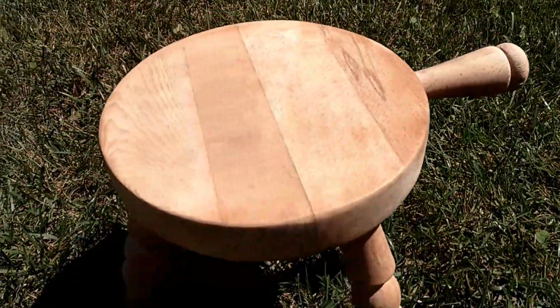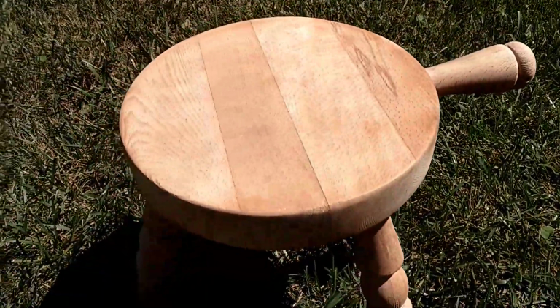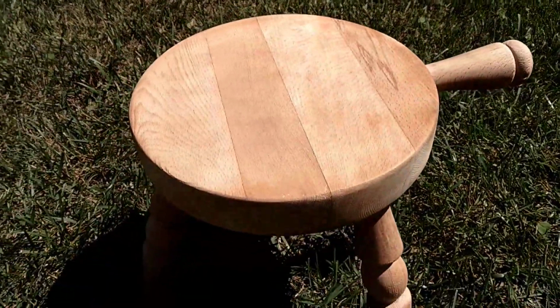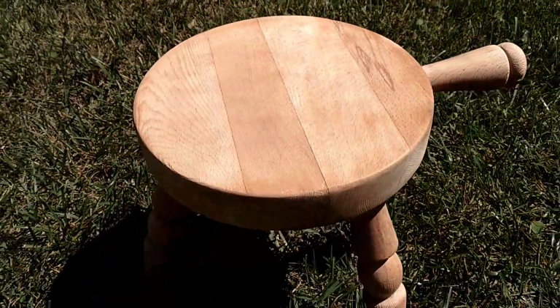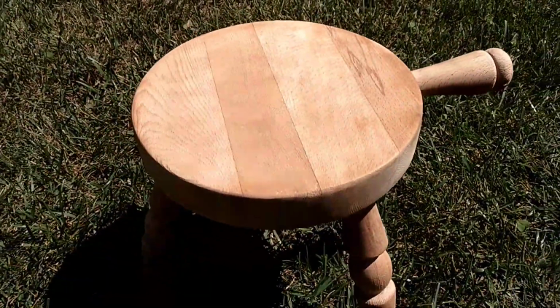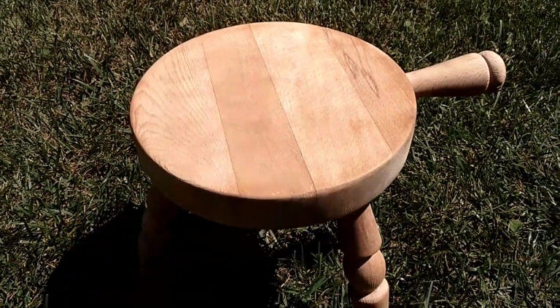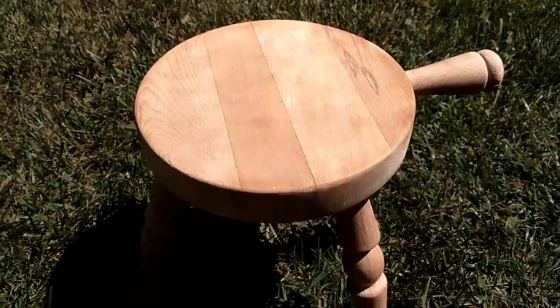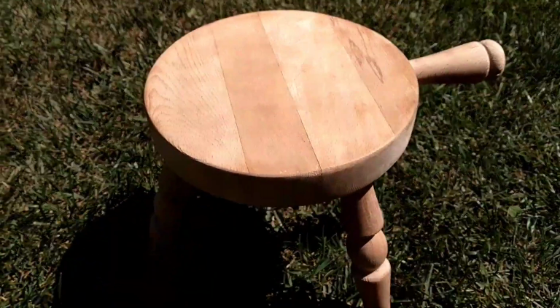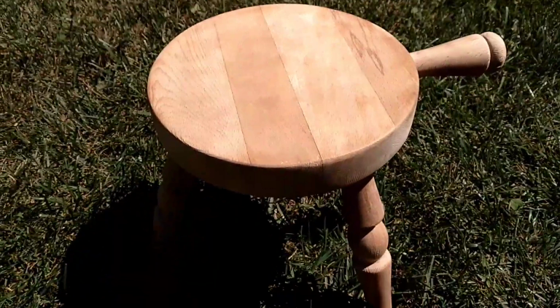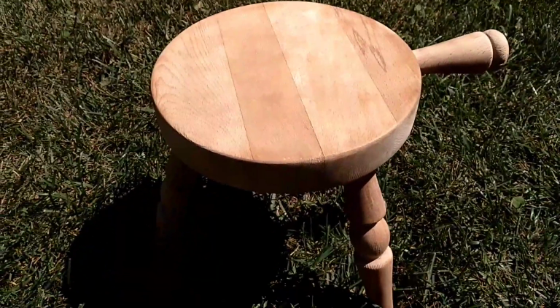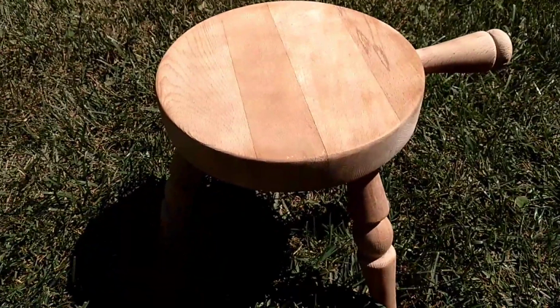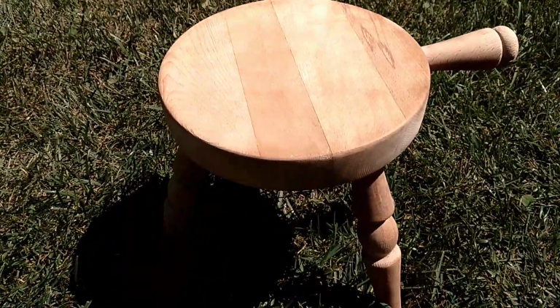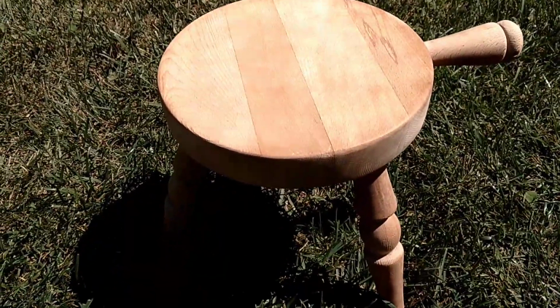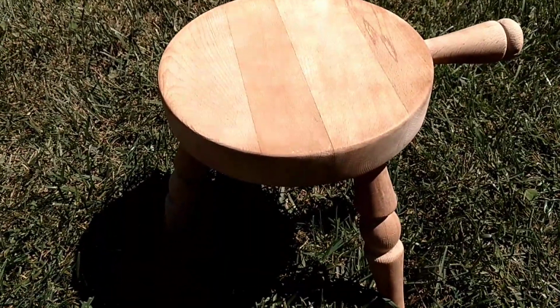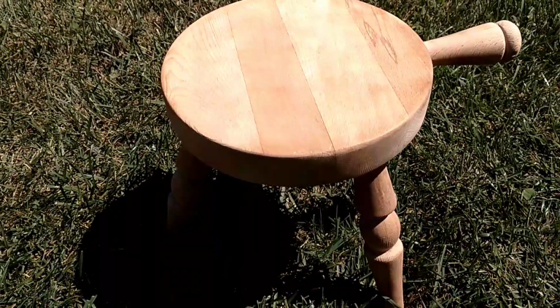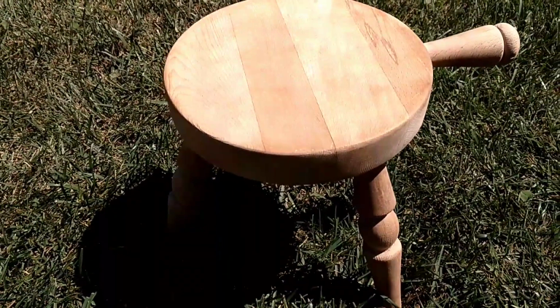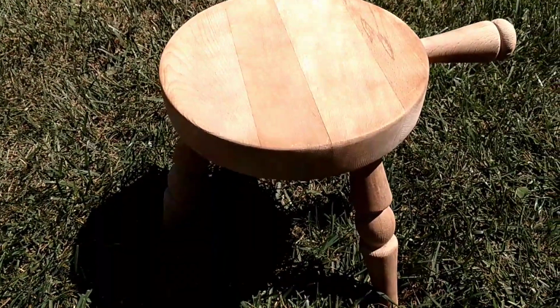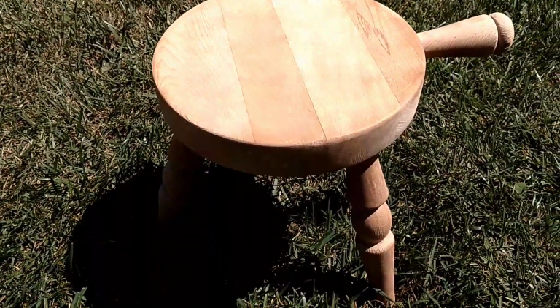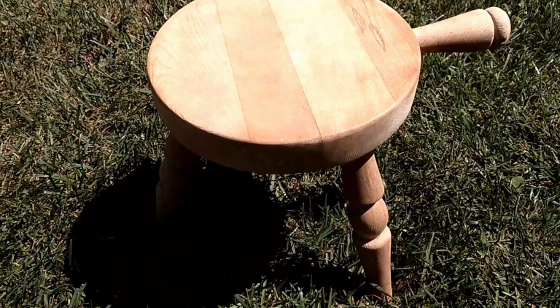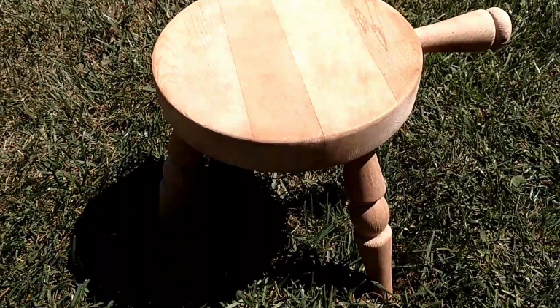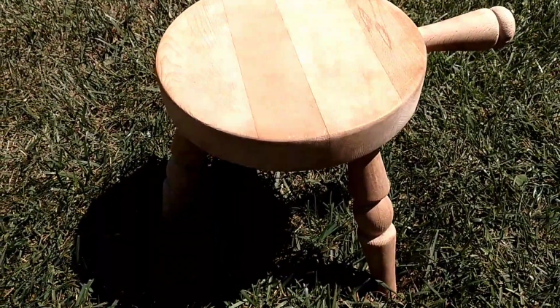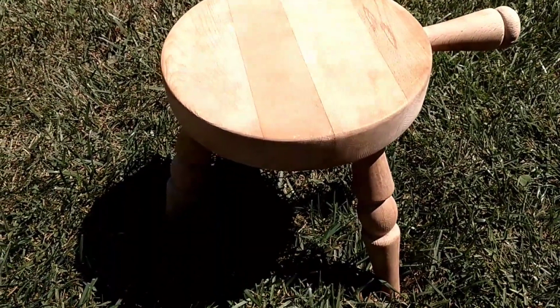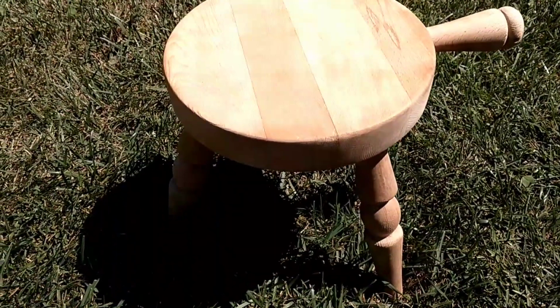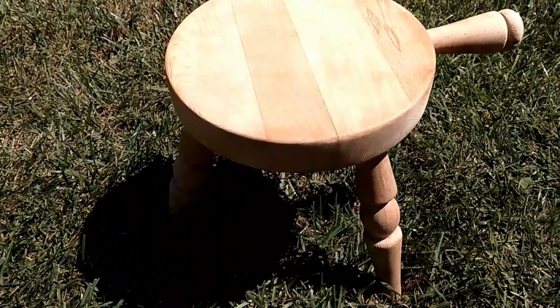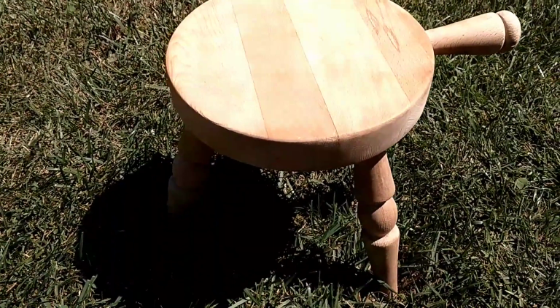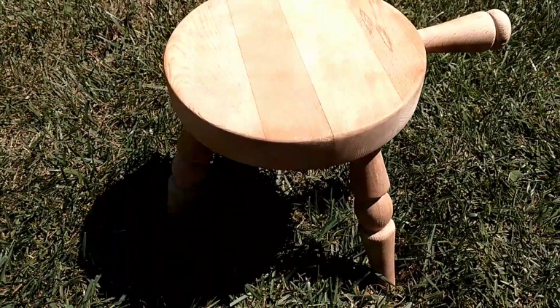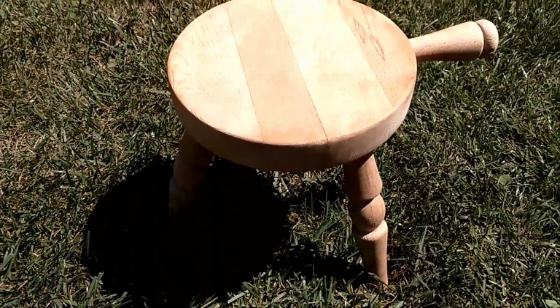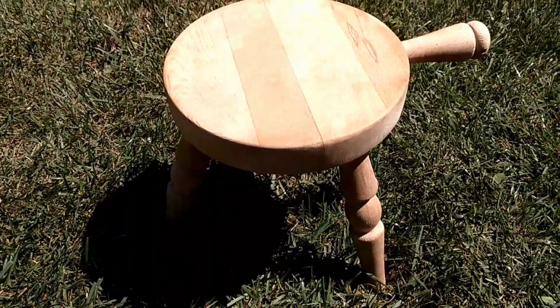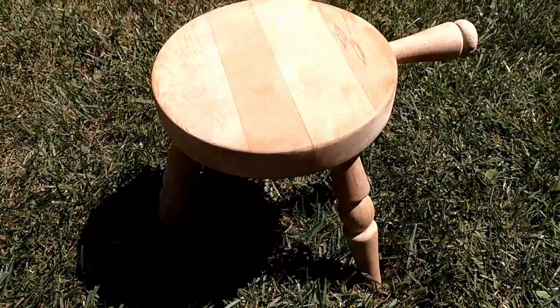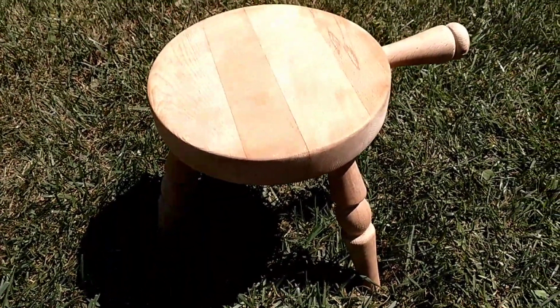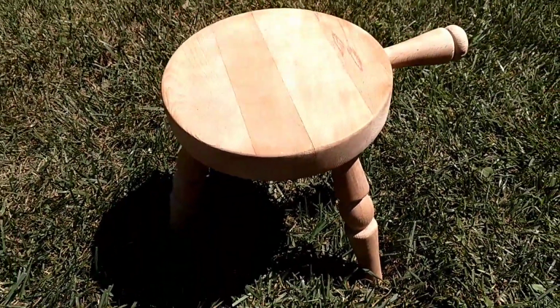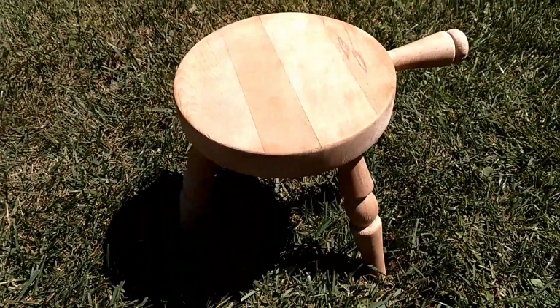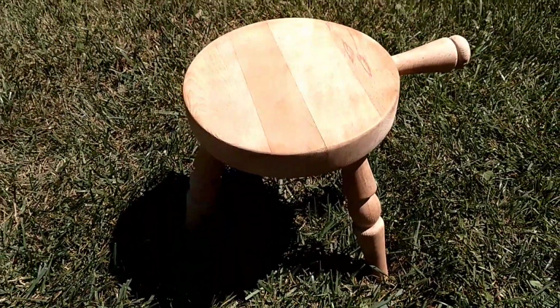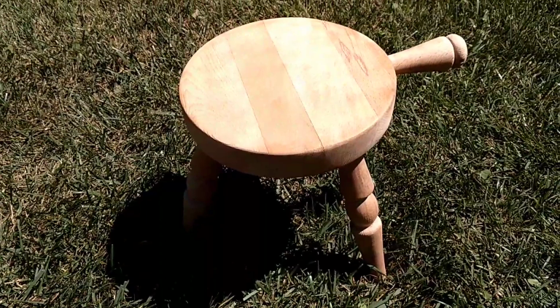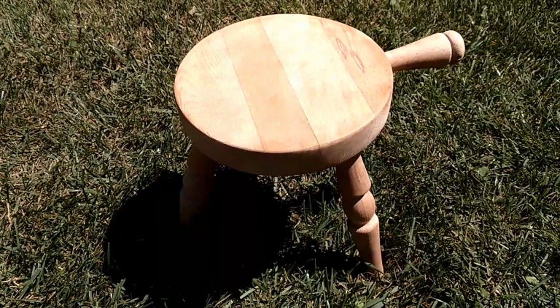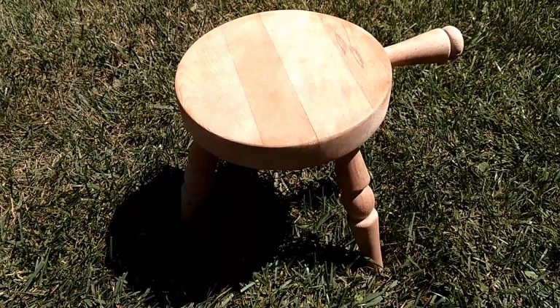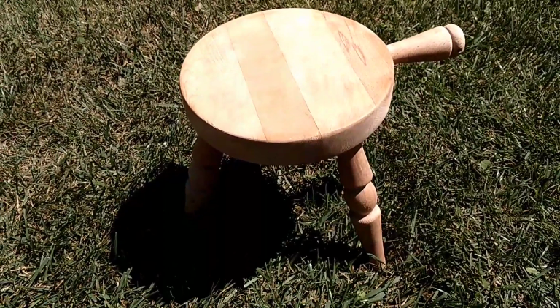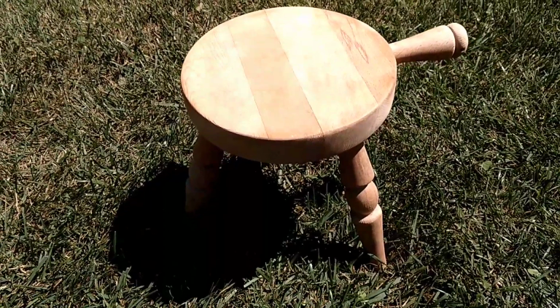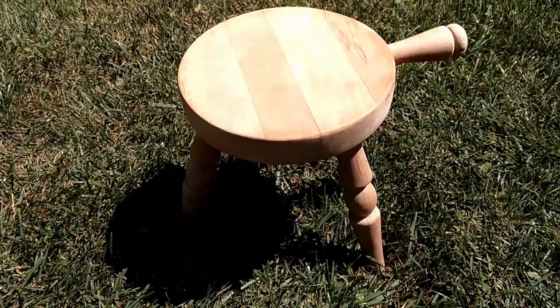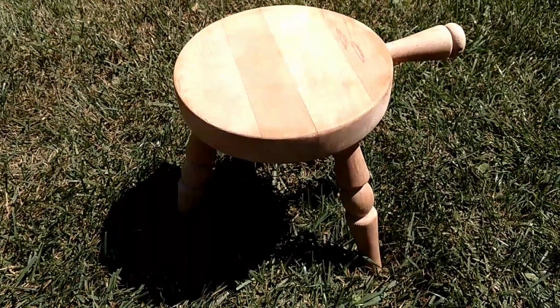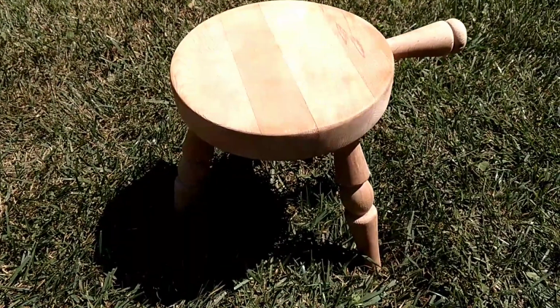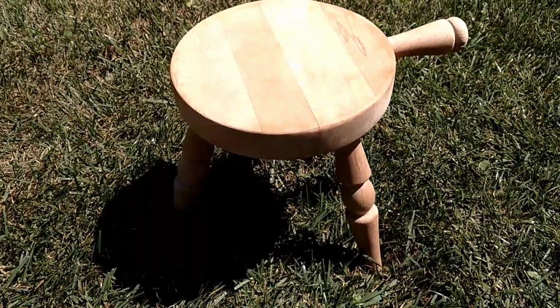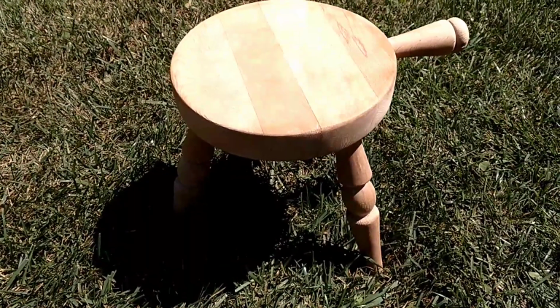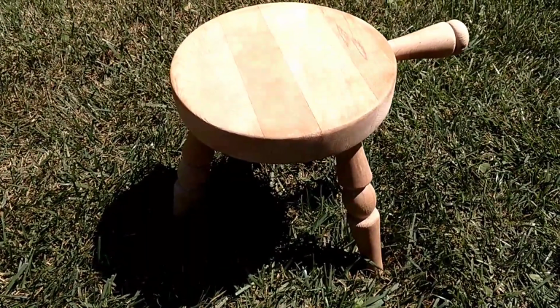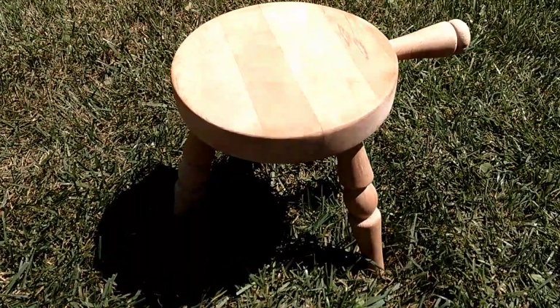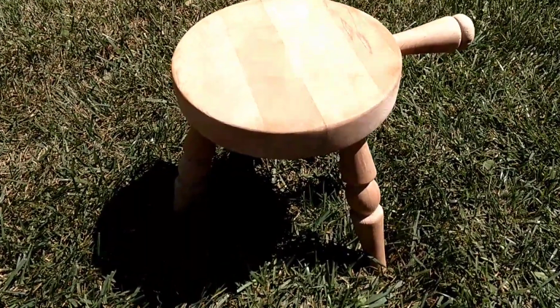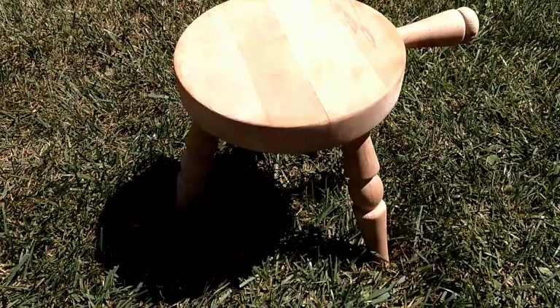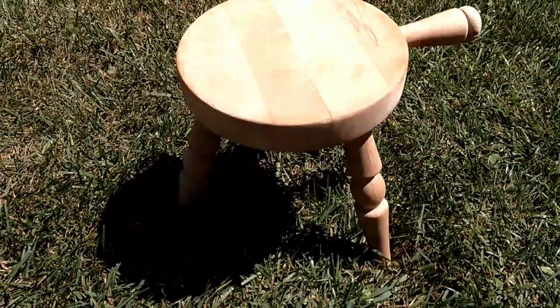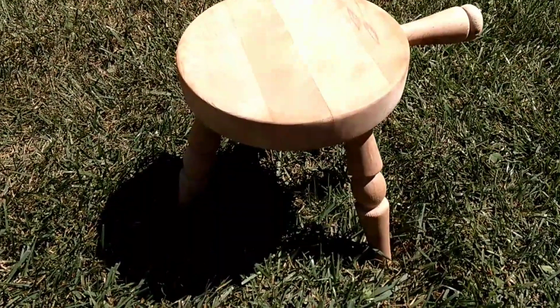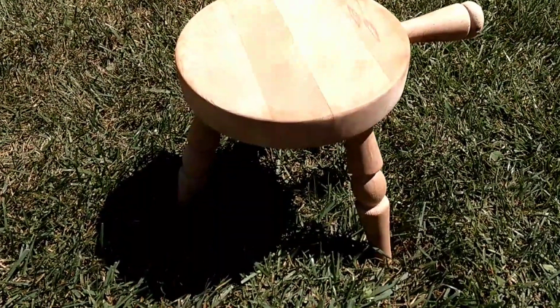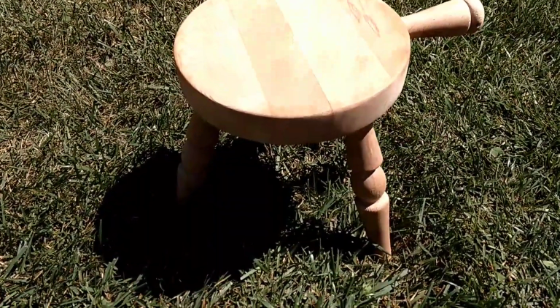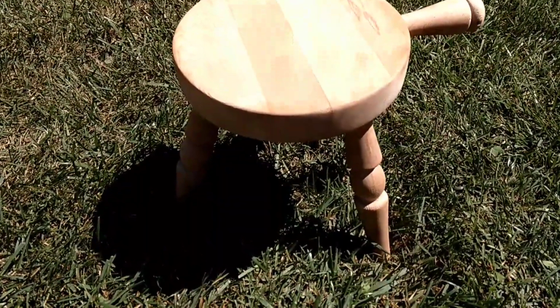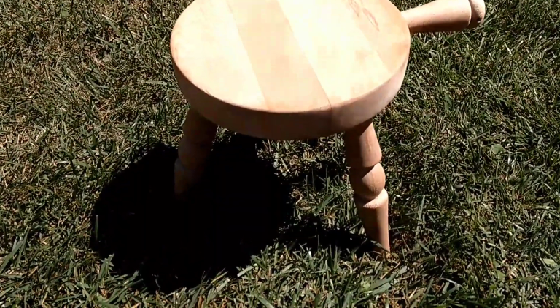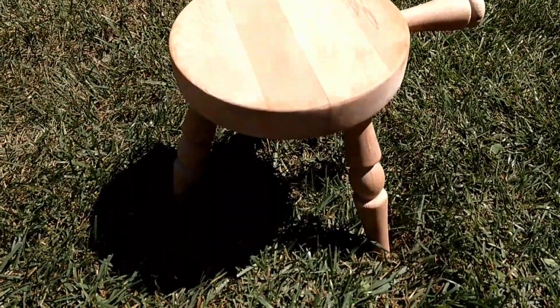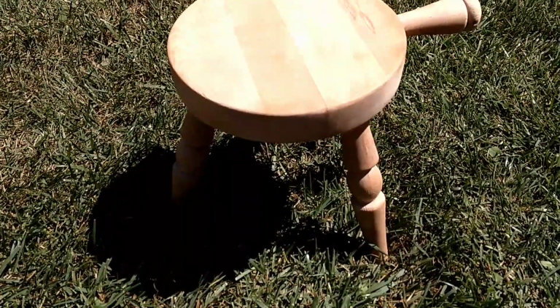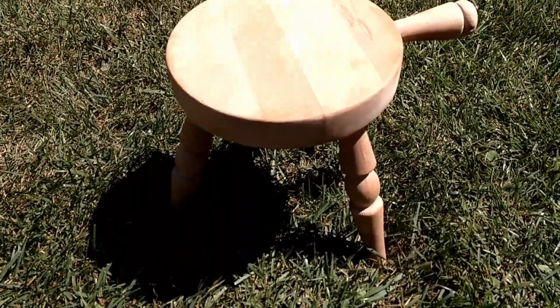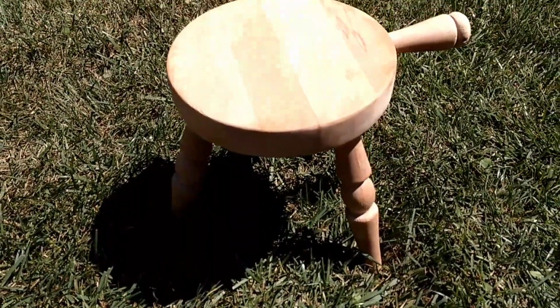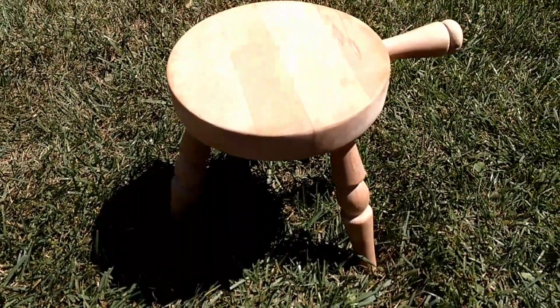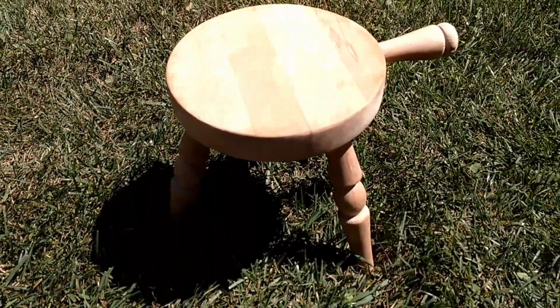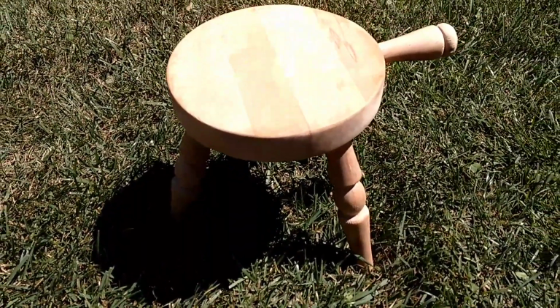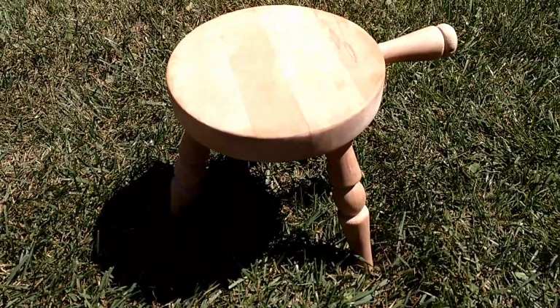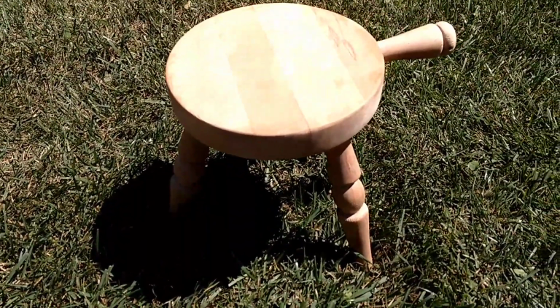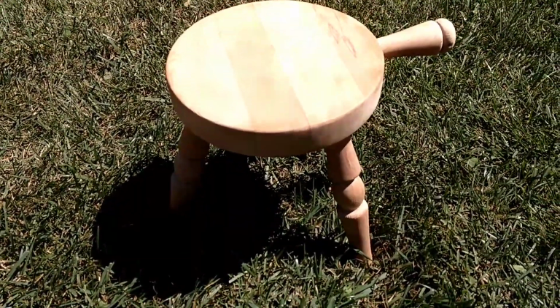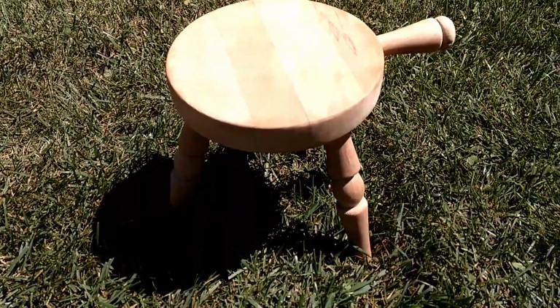Here's our antique chair ready as my work tool. If you don't have a little work stool, get ahold of a milk stool — it's perfect.